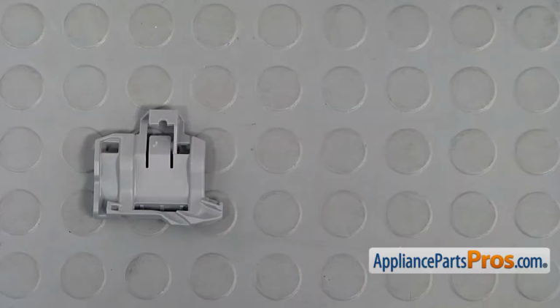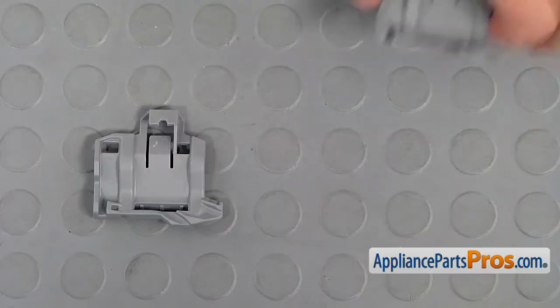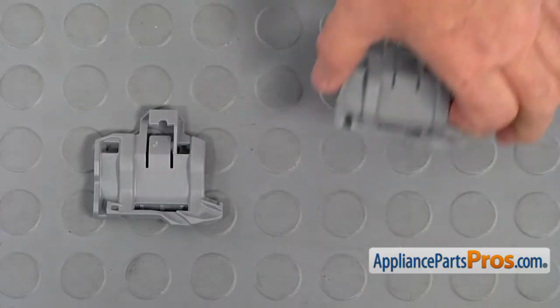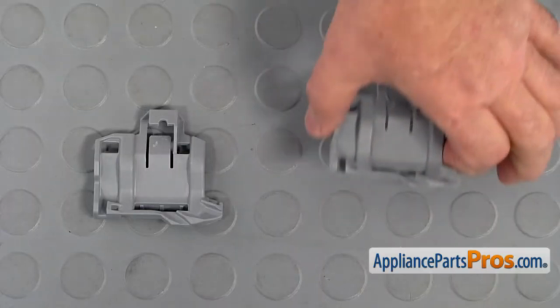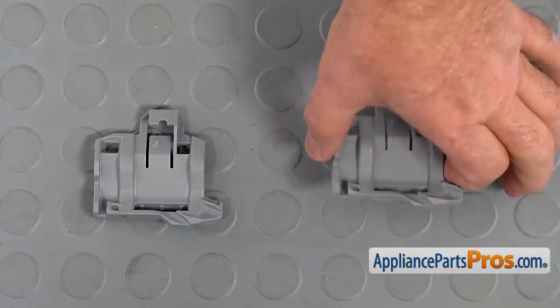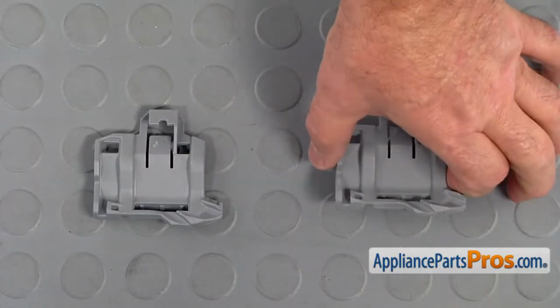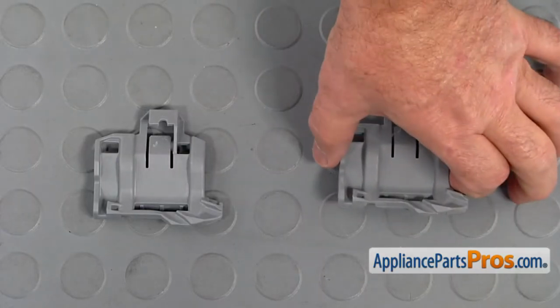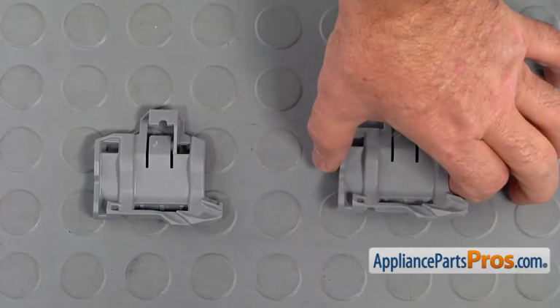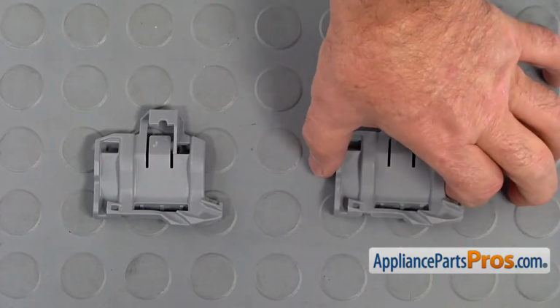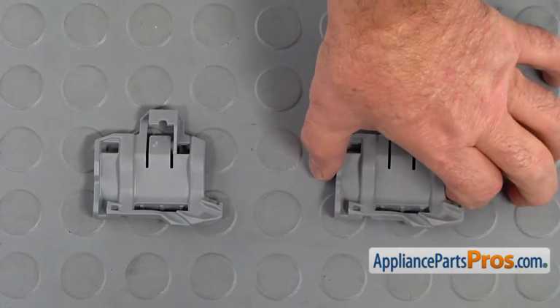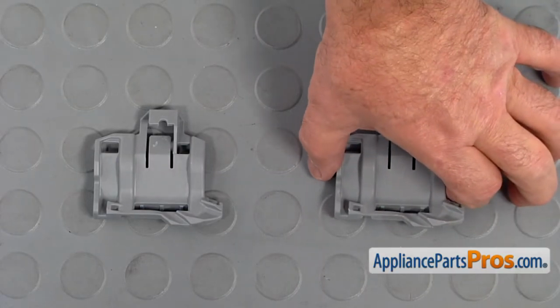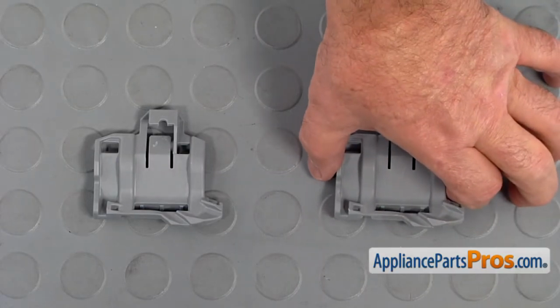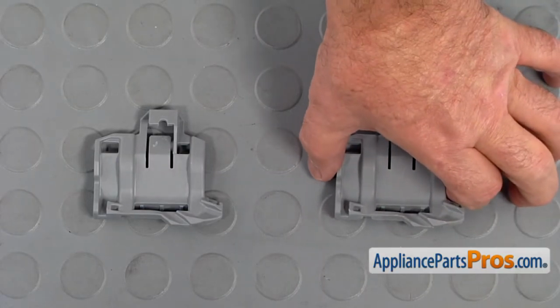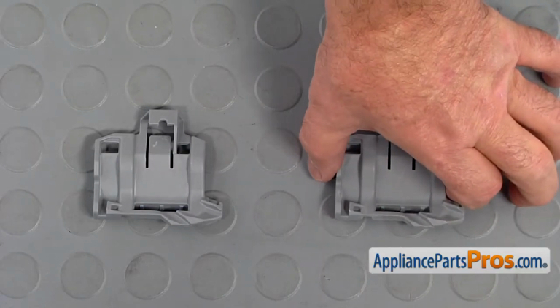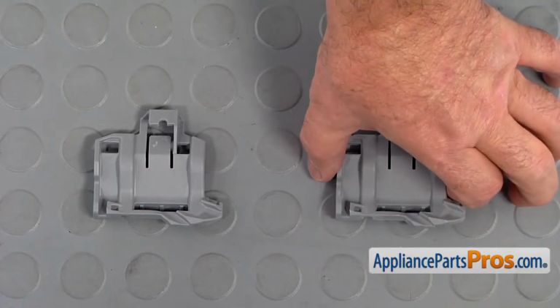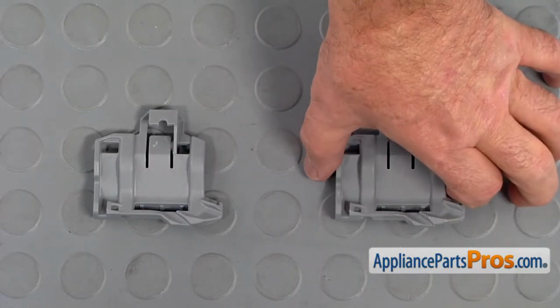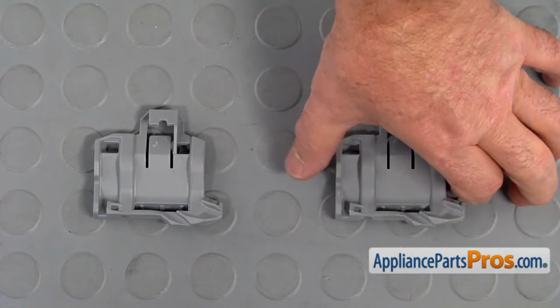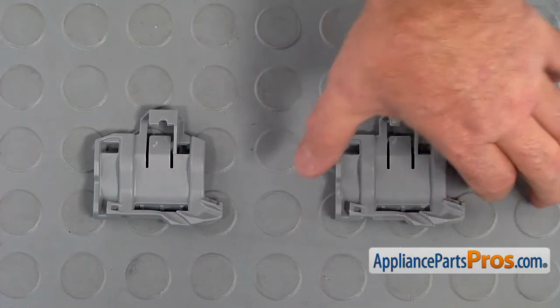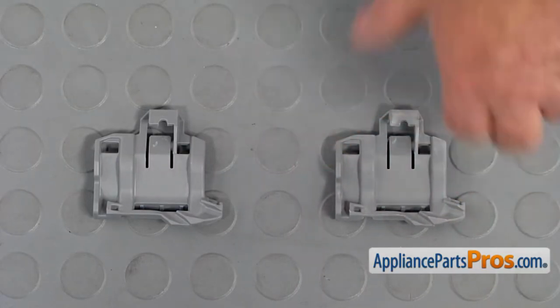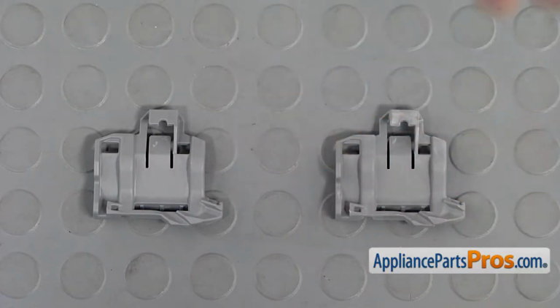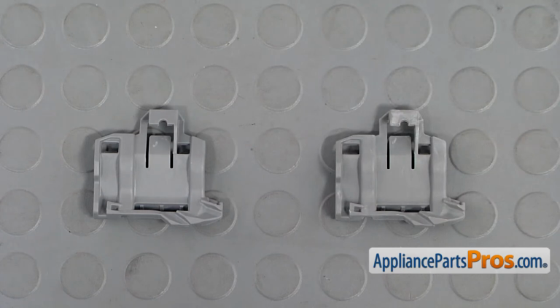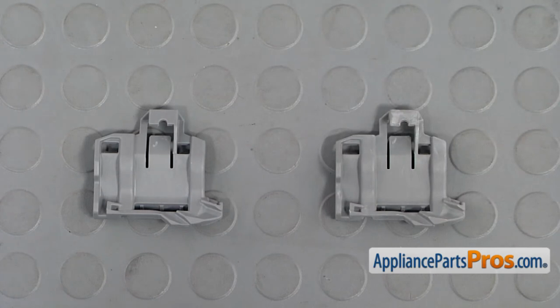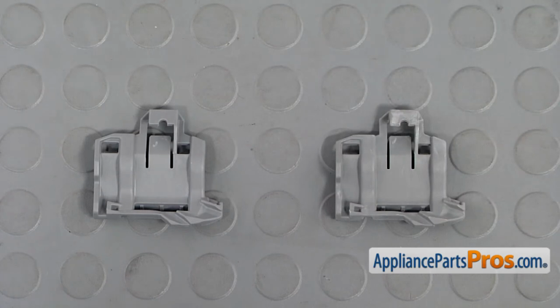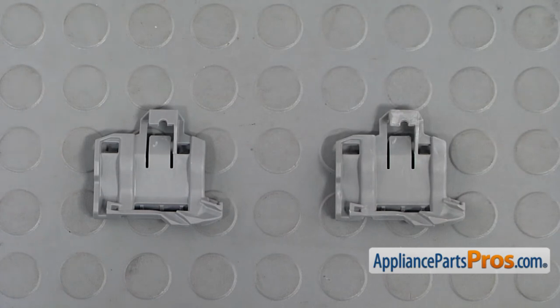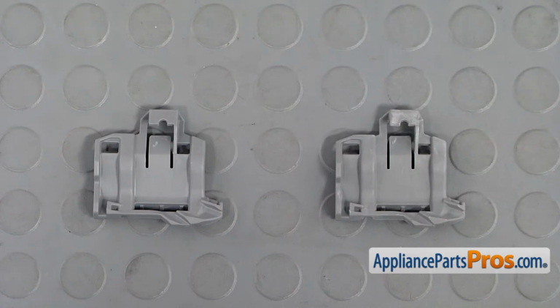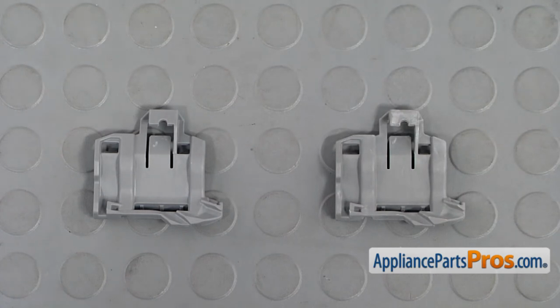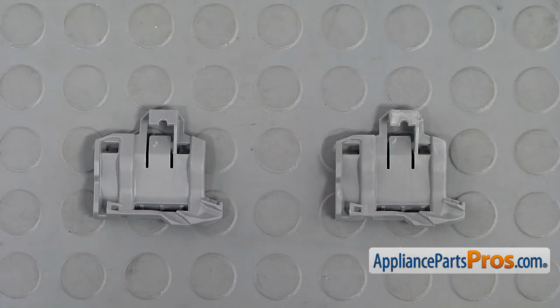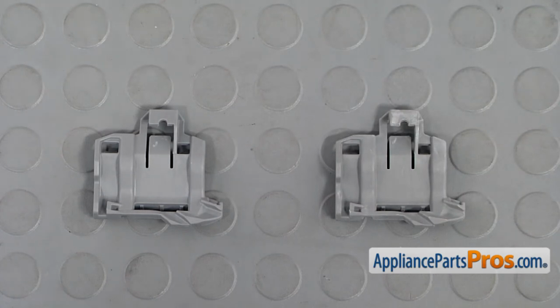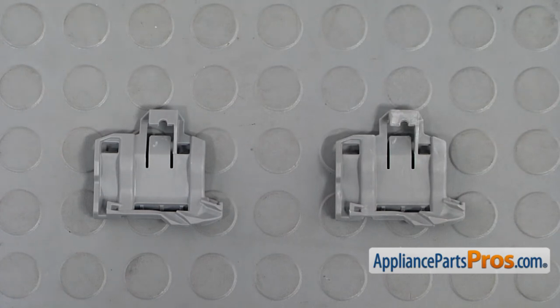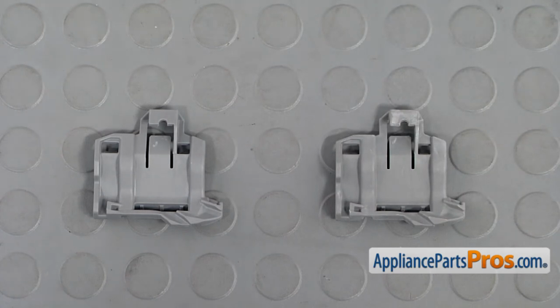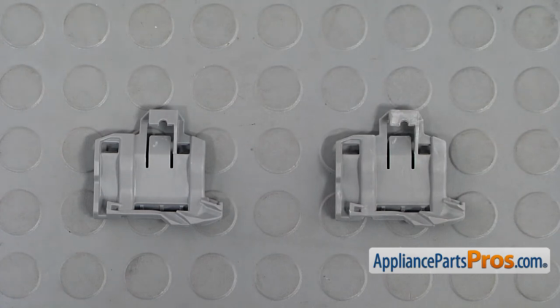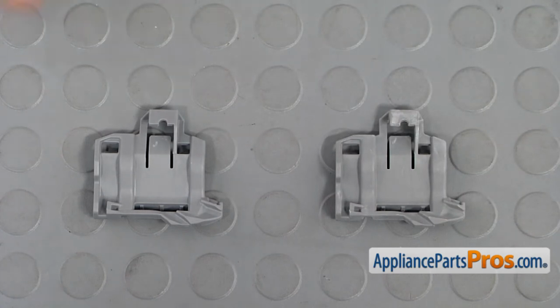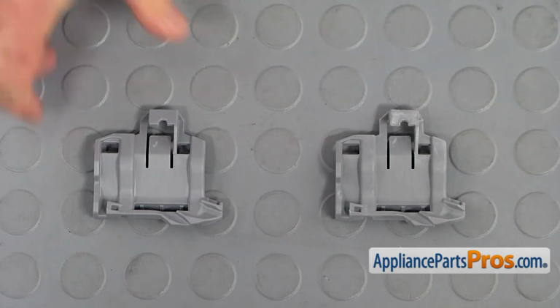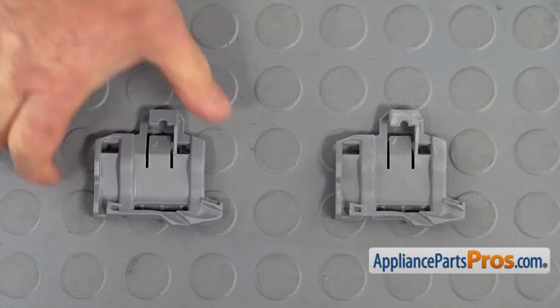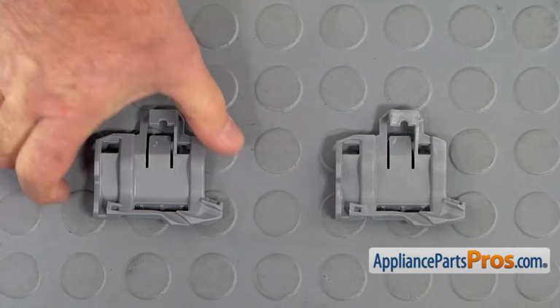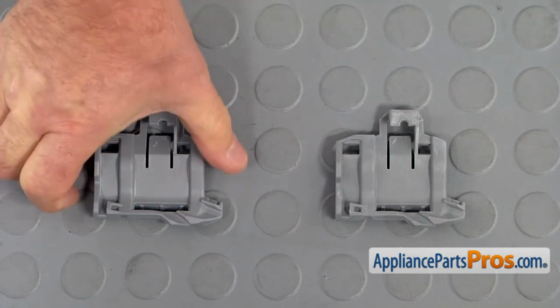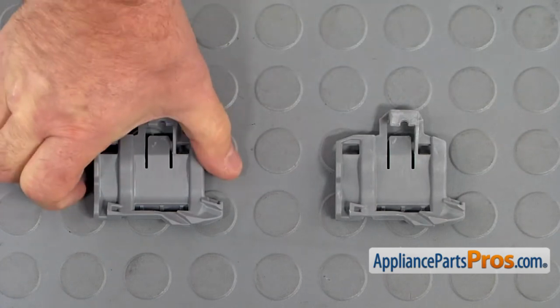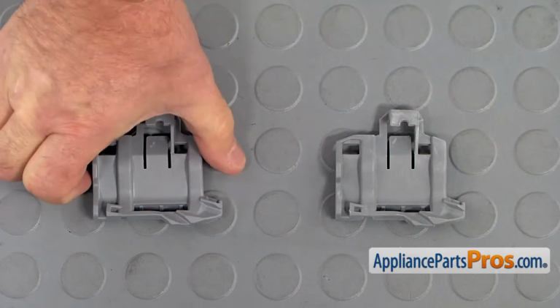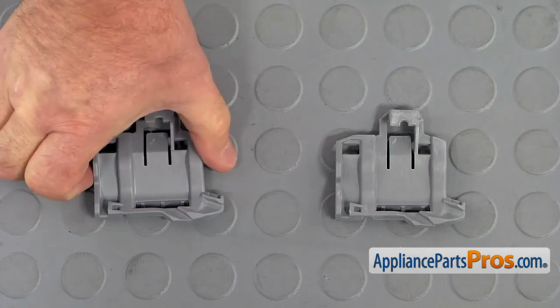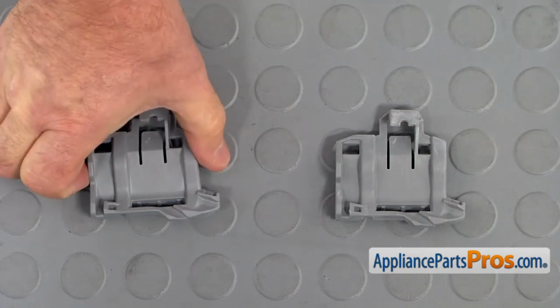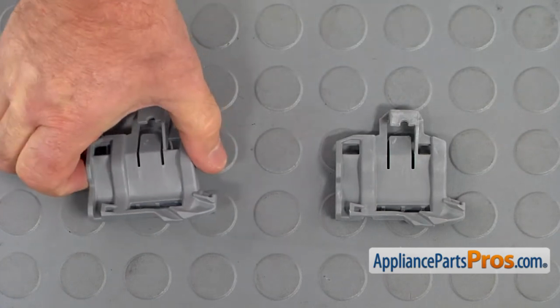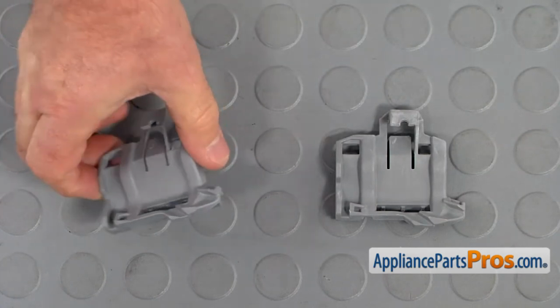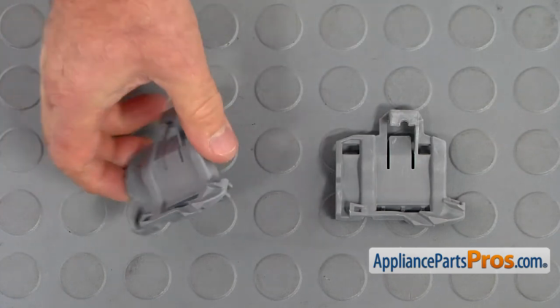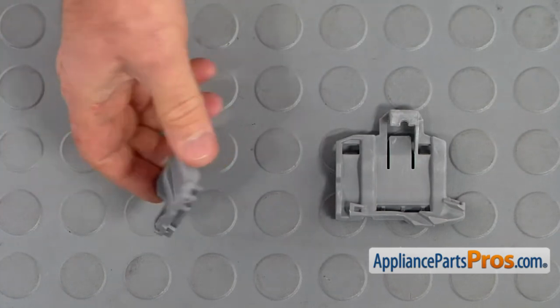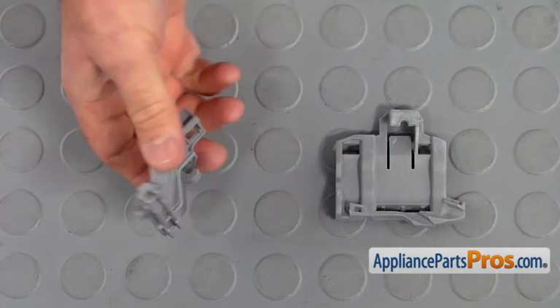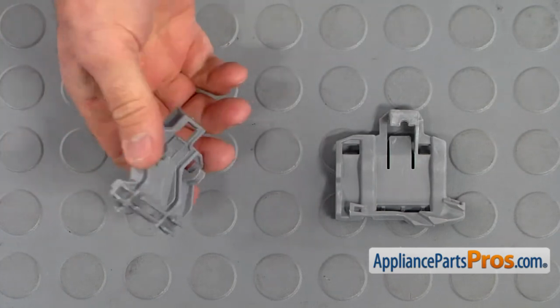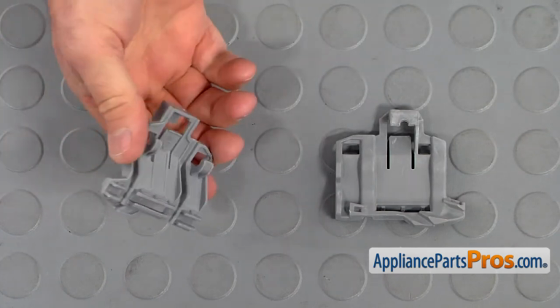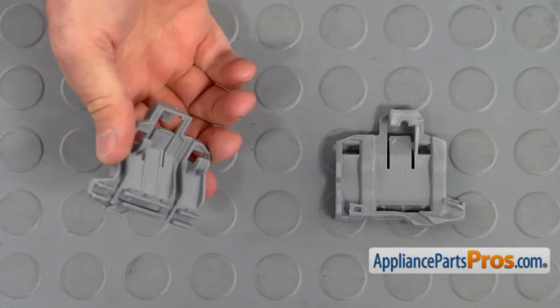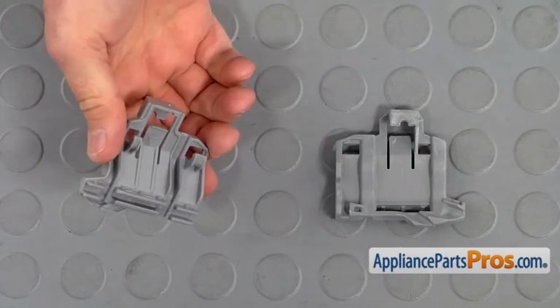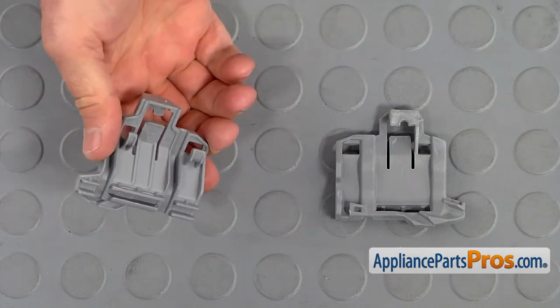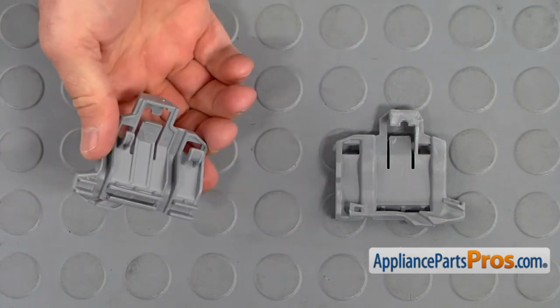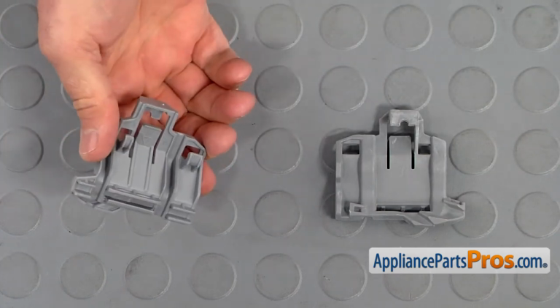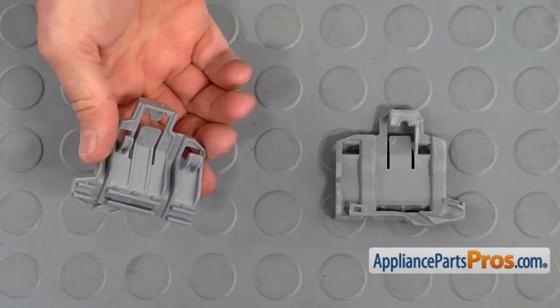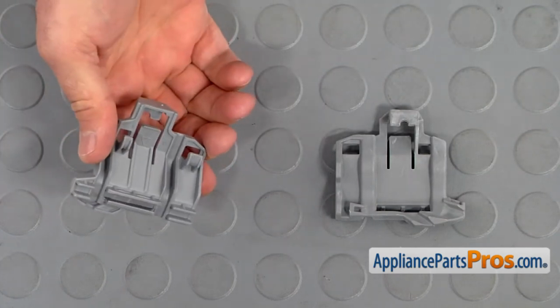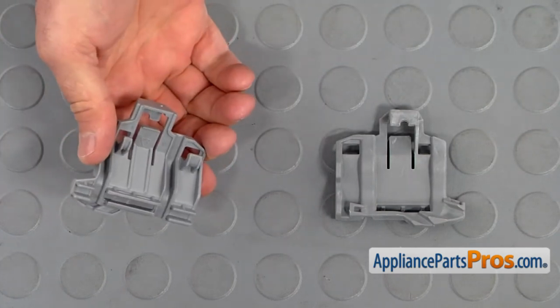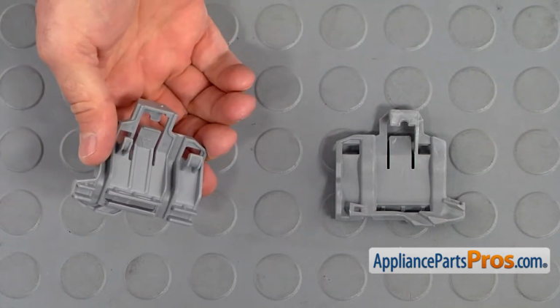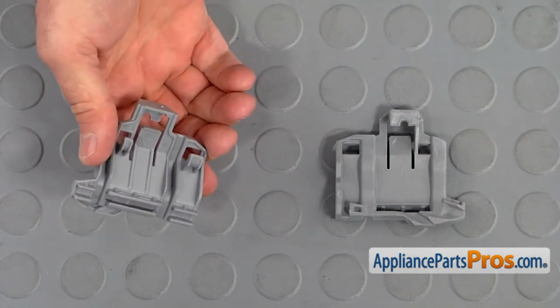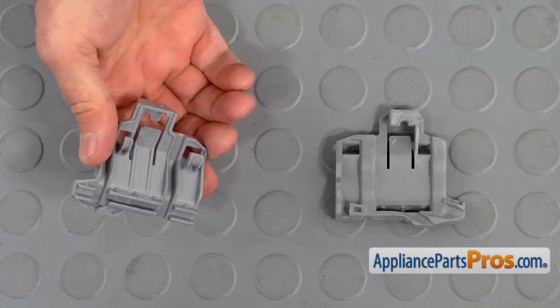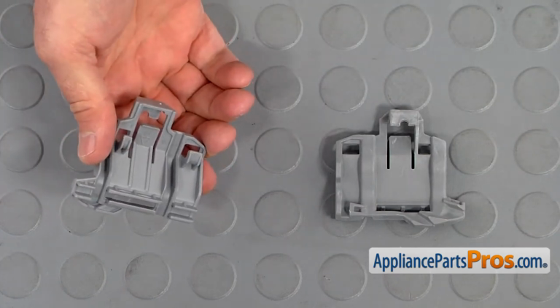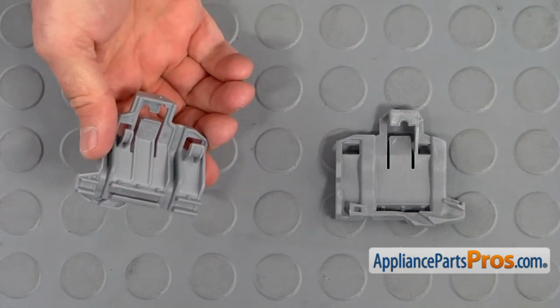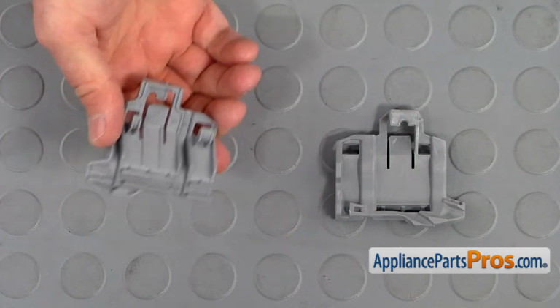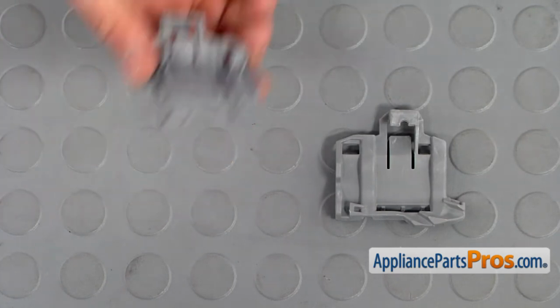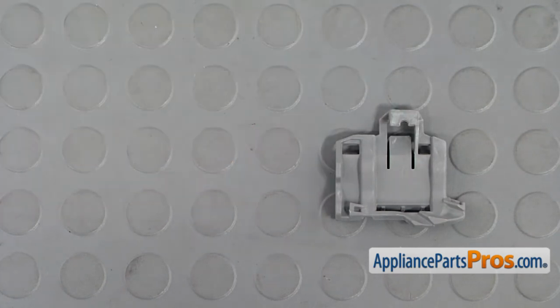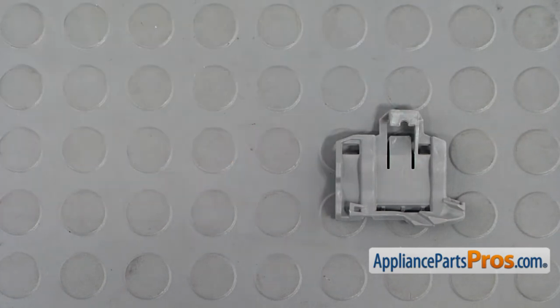This is the old Tine Row Holder next to the new one. If you don't have this part, you can get it from AppliancePartsPros.com.